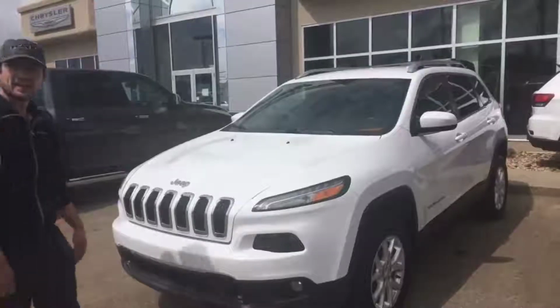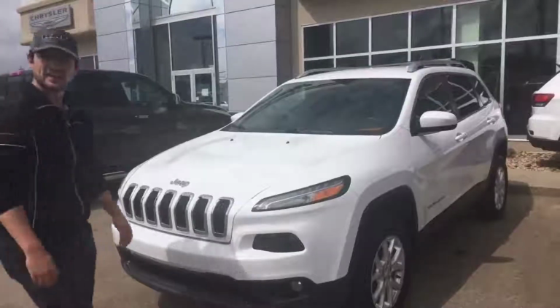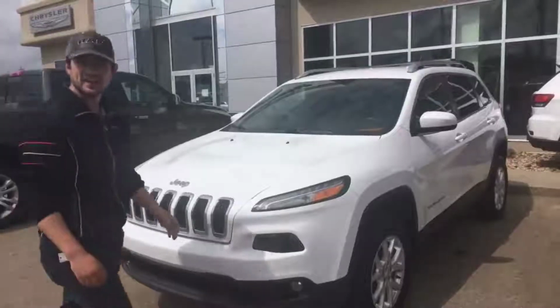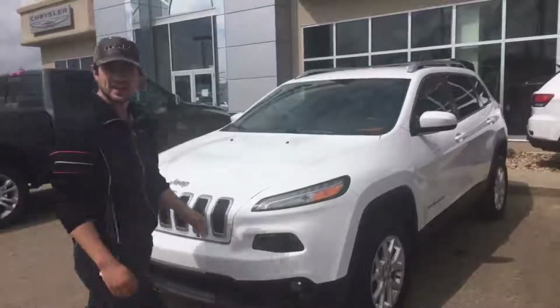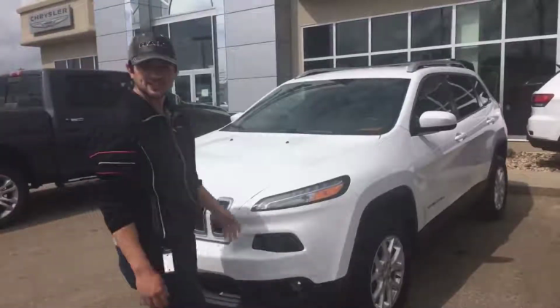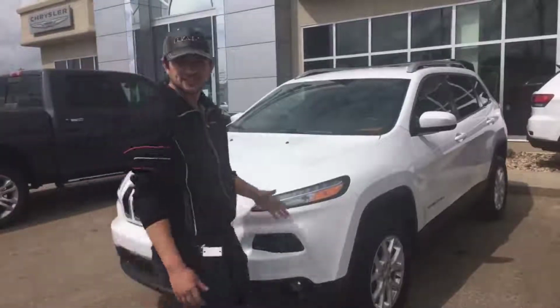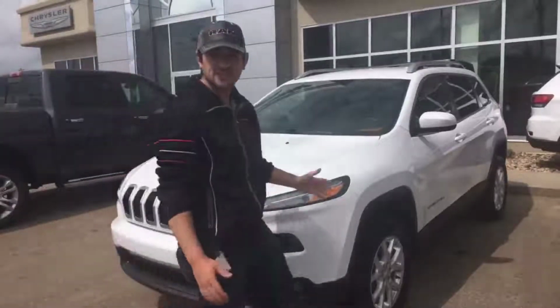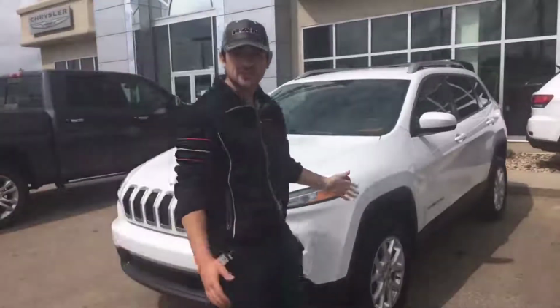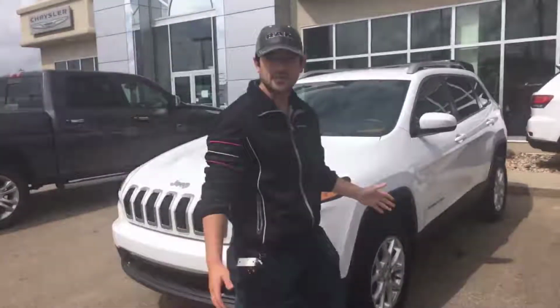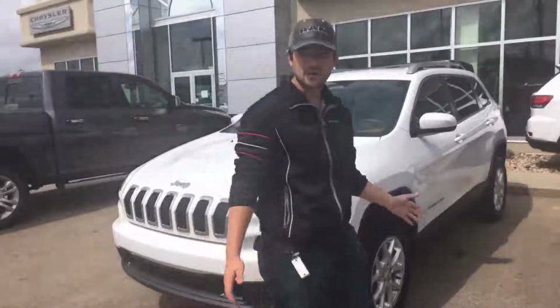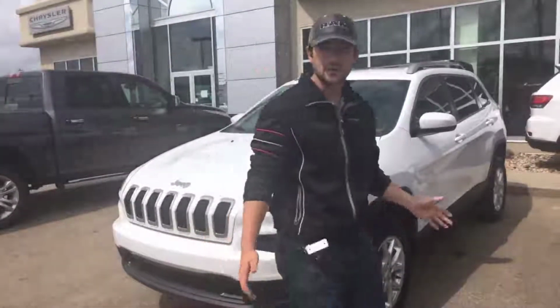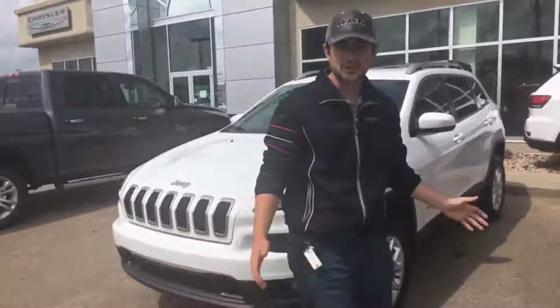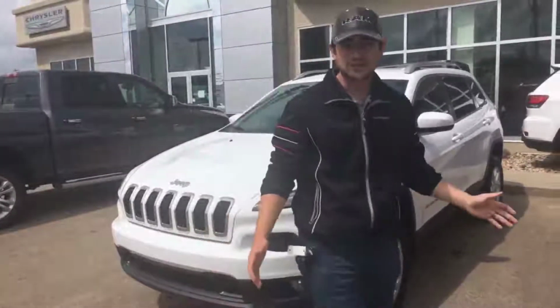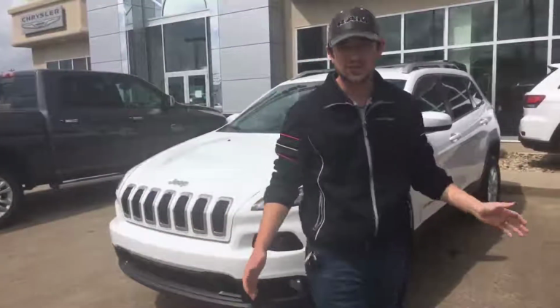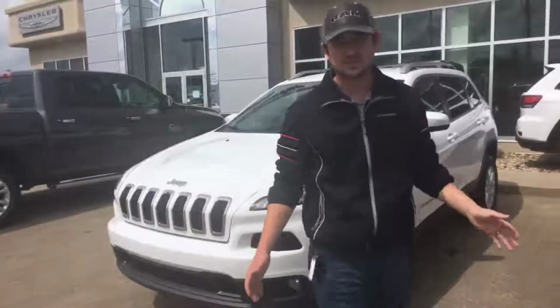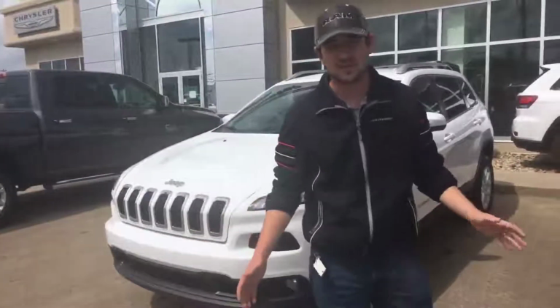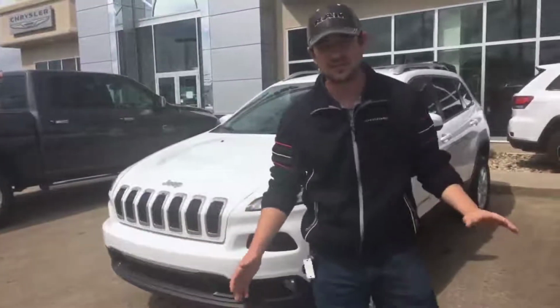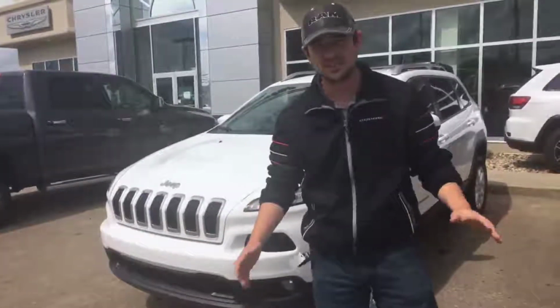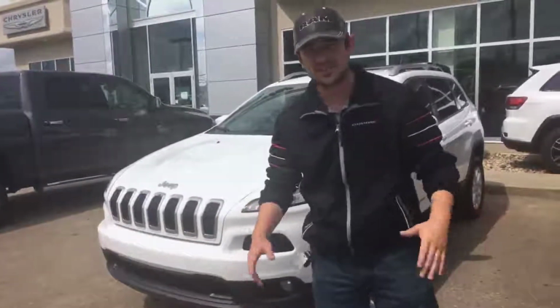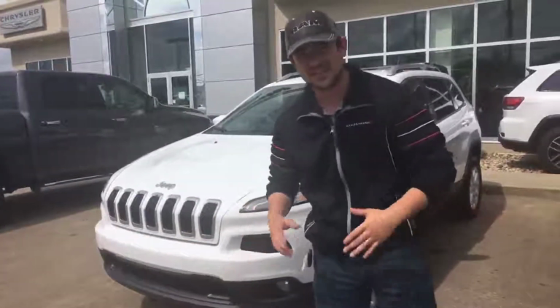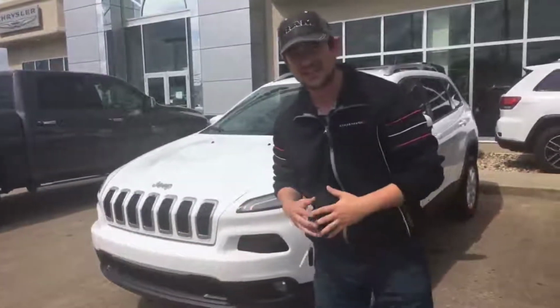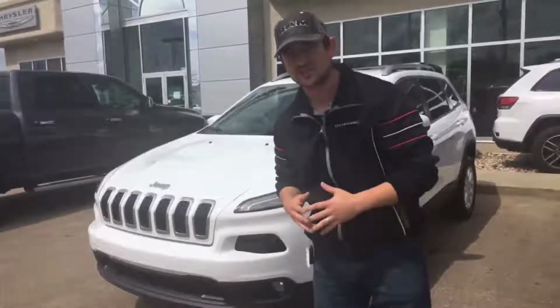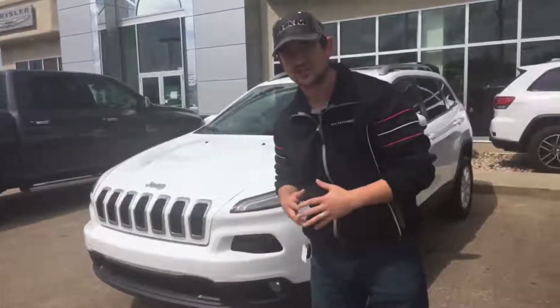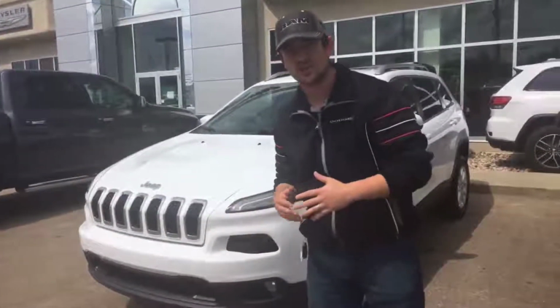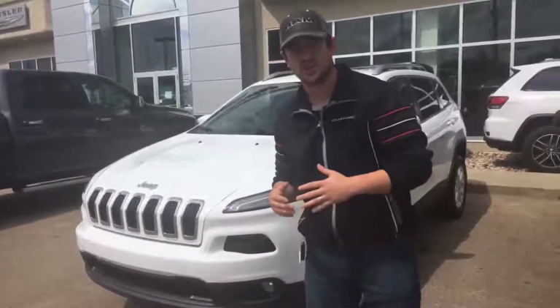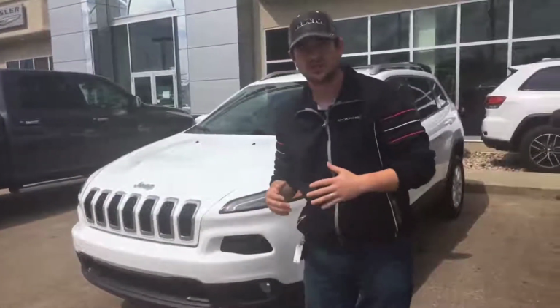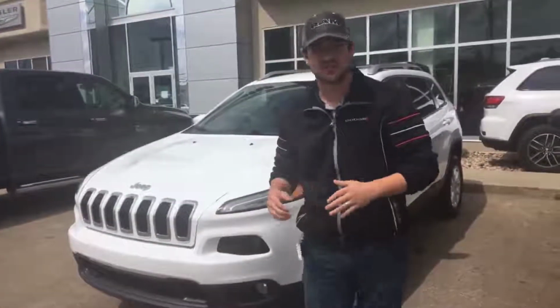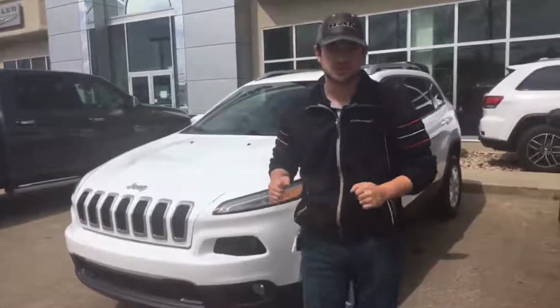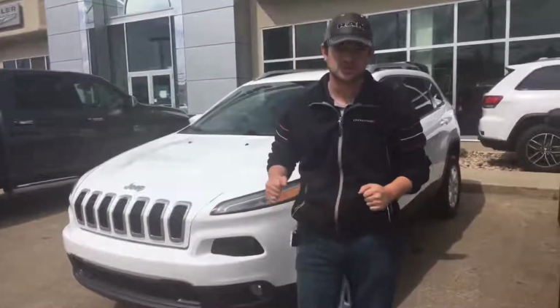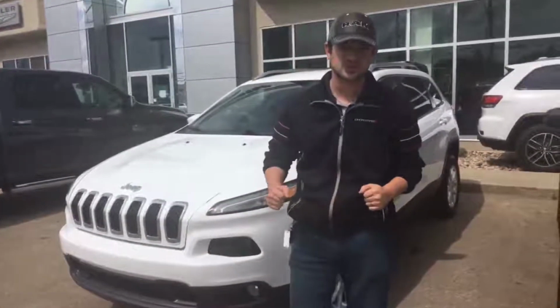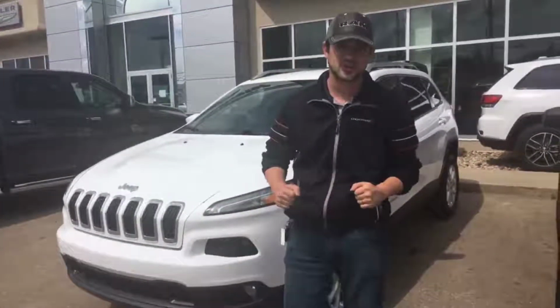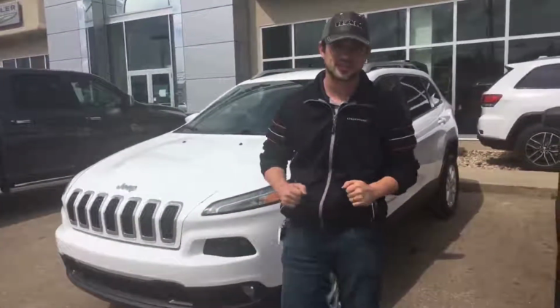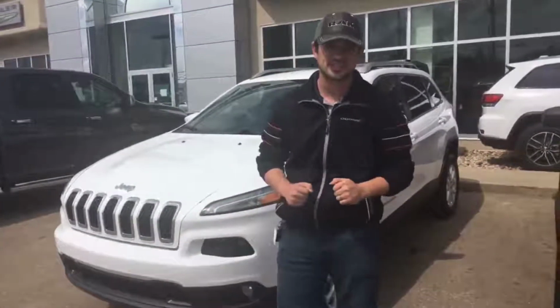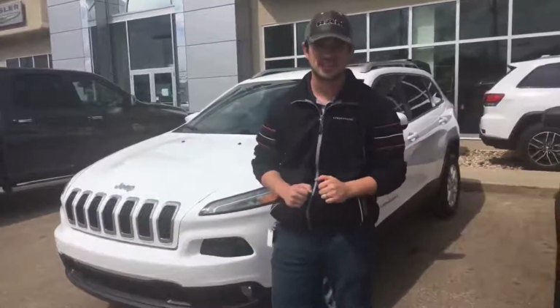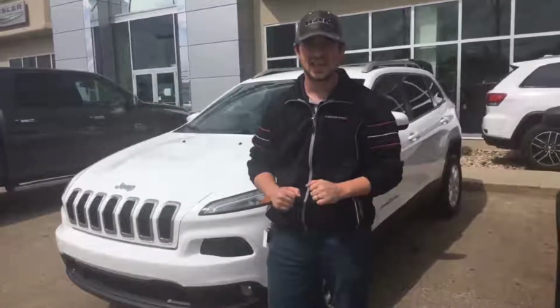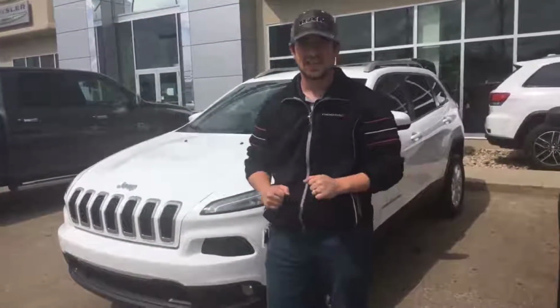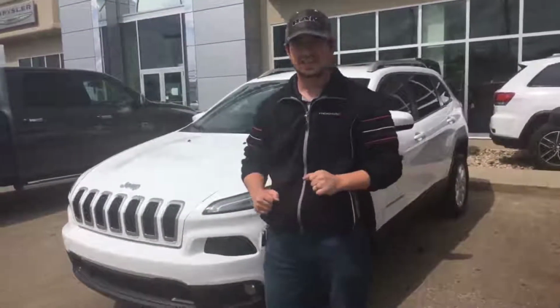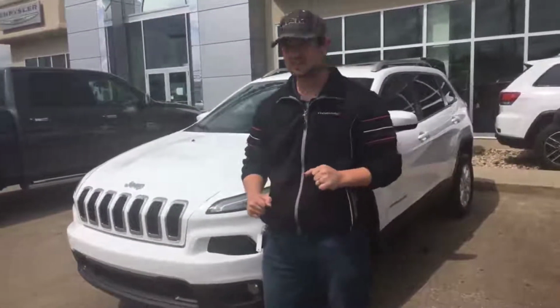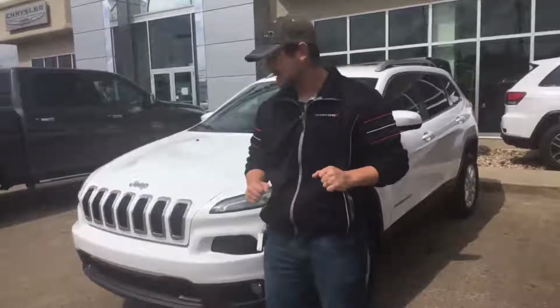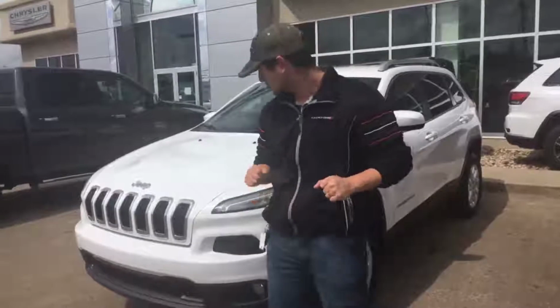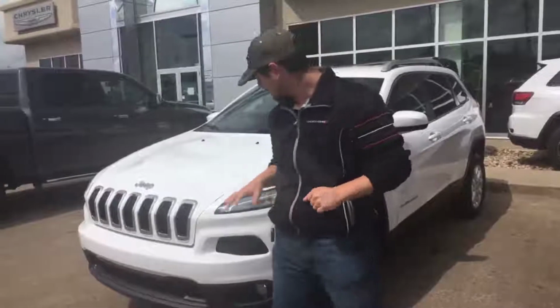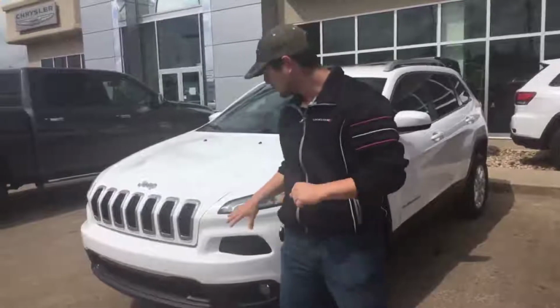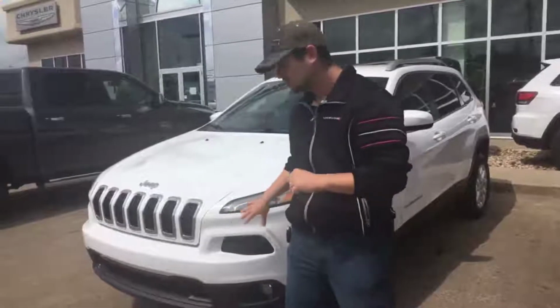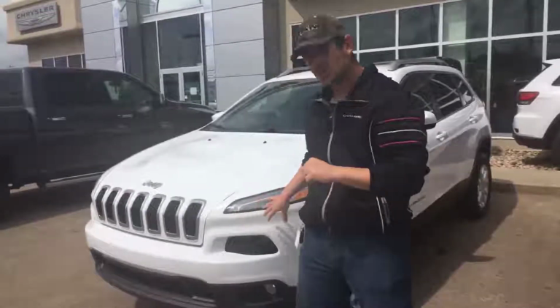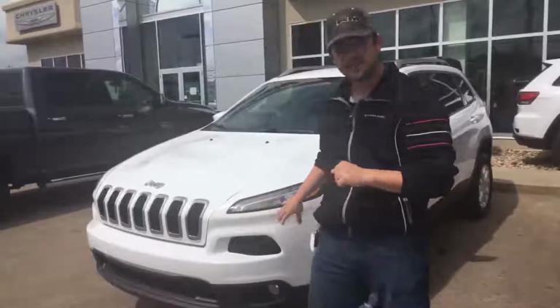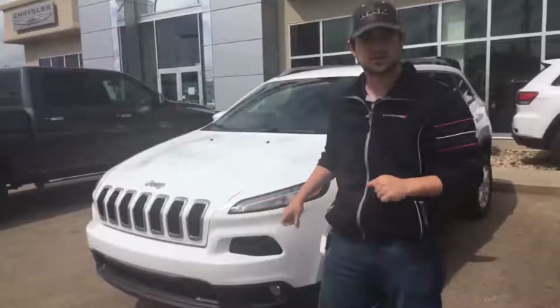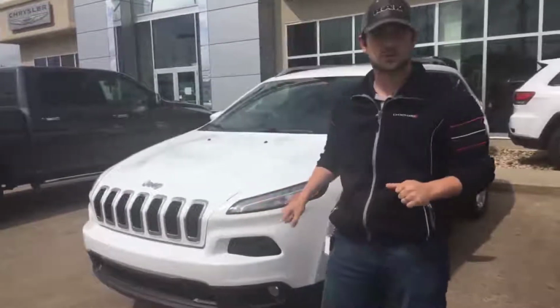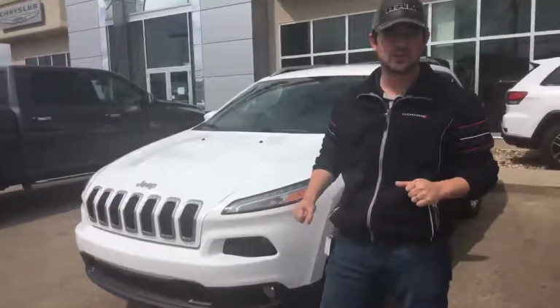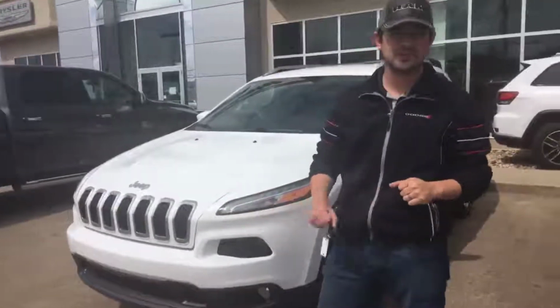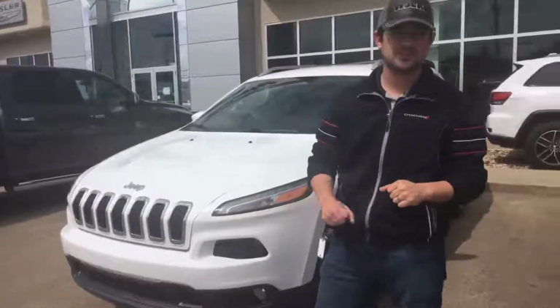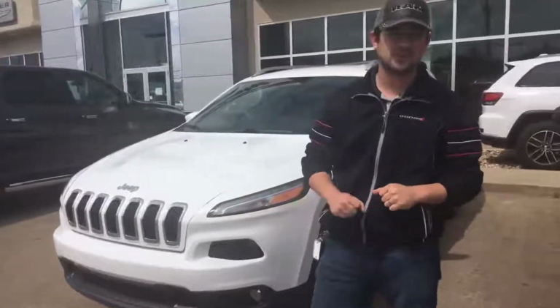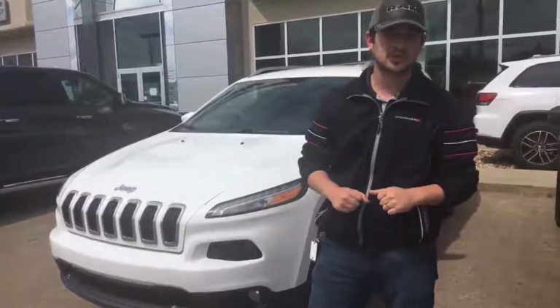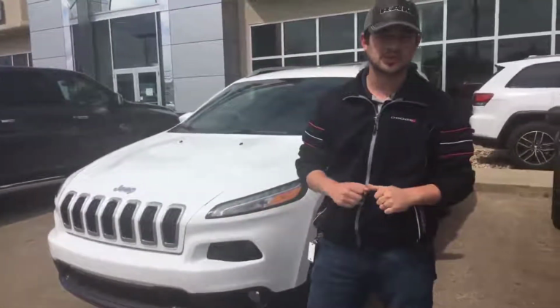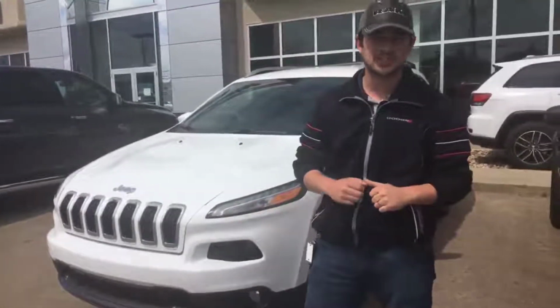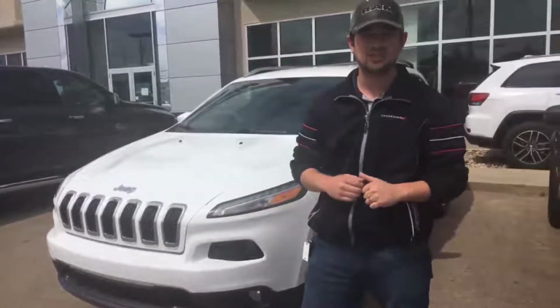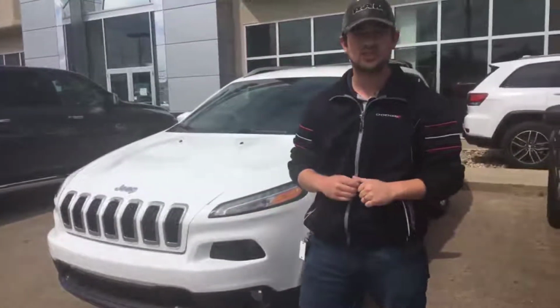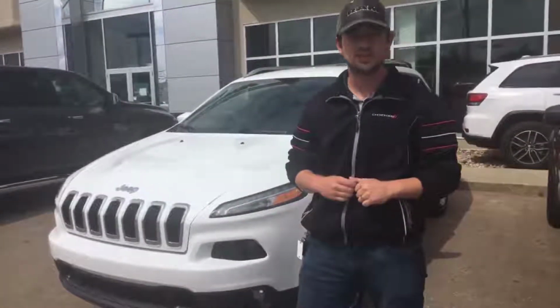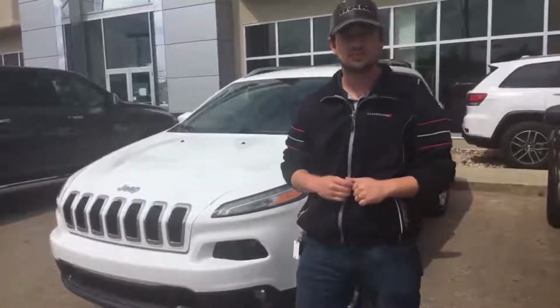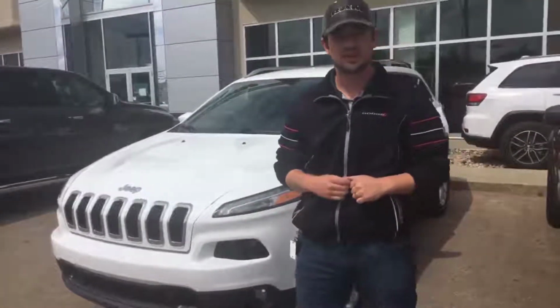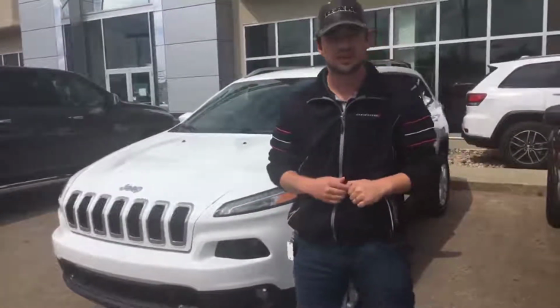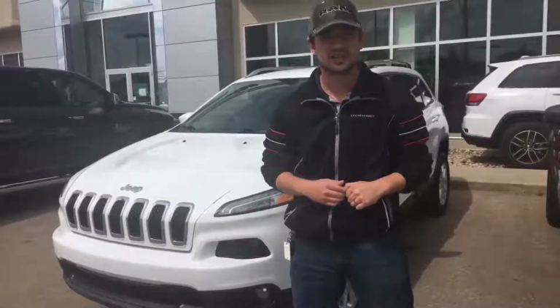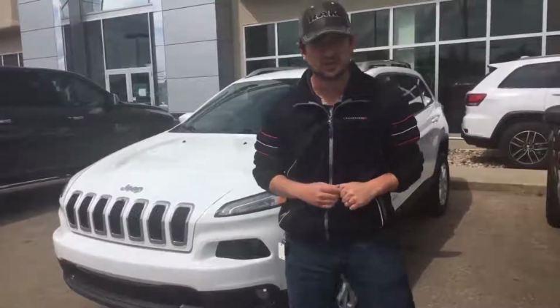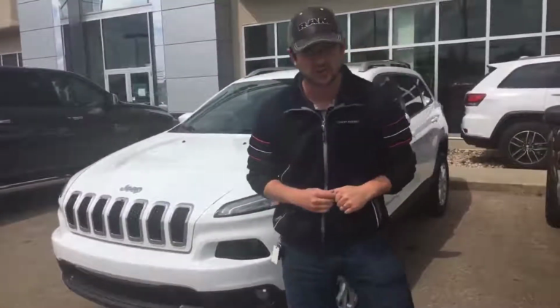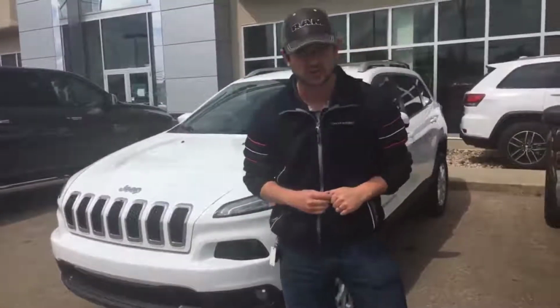Hey guys, it's Jeff here from Redwater Dodge, coming to you today to show you one of our newest trade-ins. It is a bright white 2014 Jeep Cherokee North.